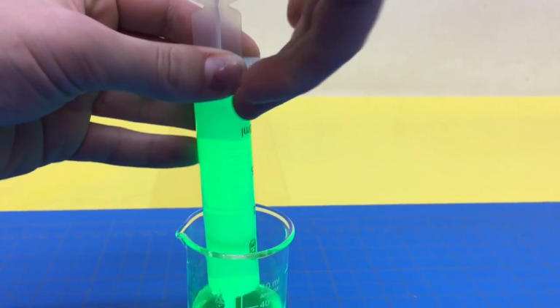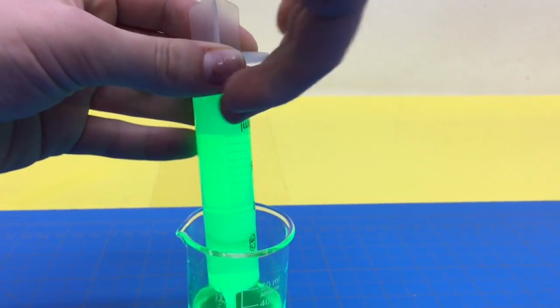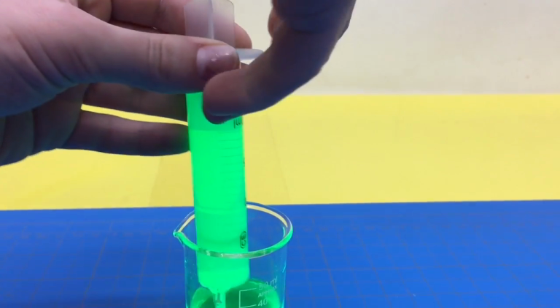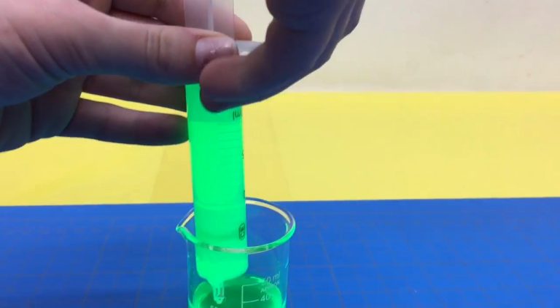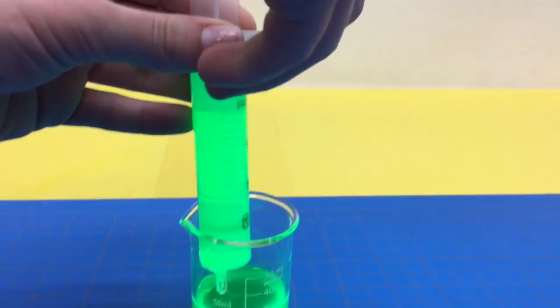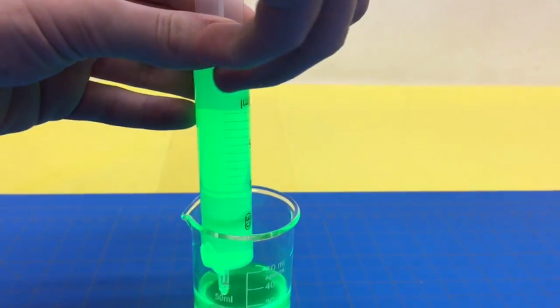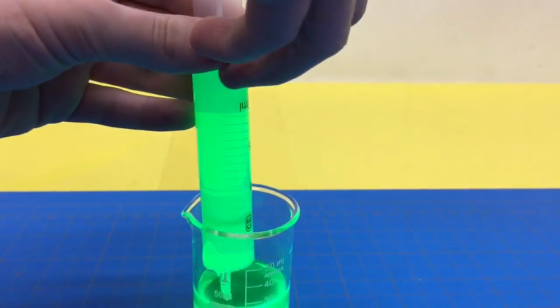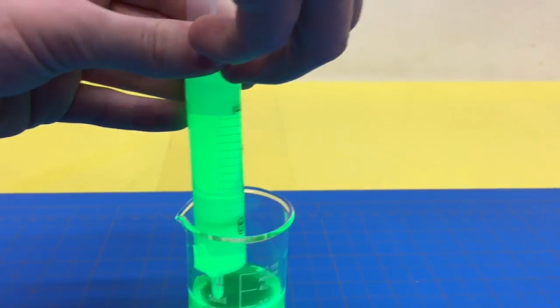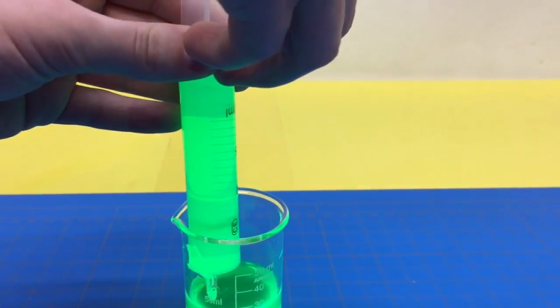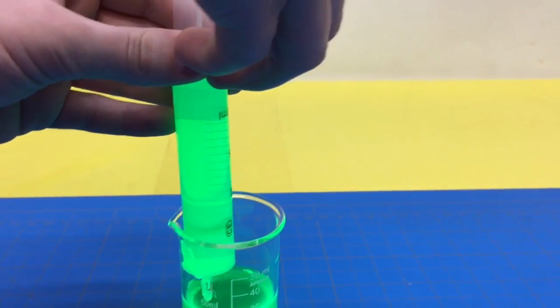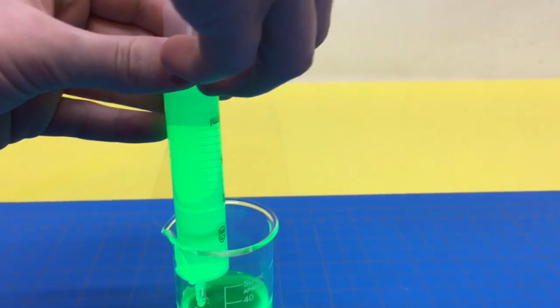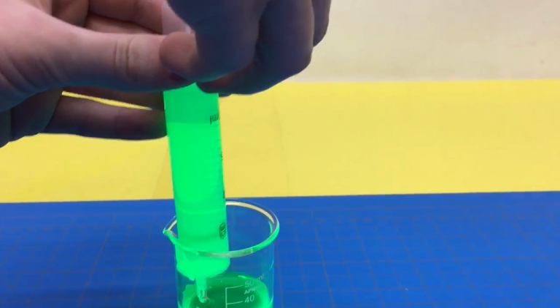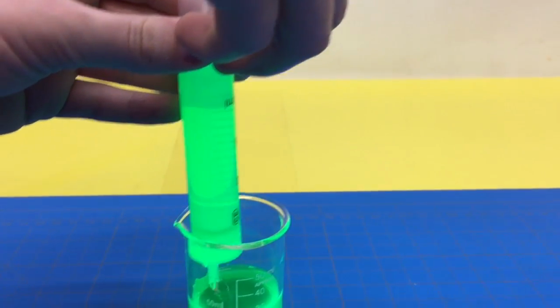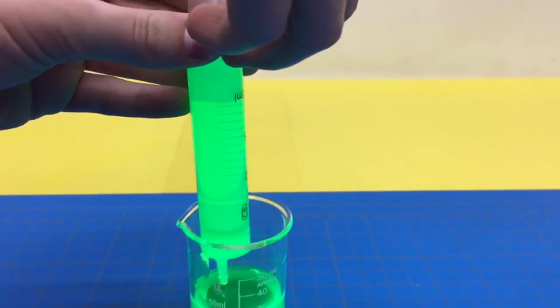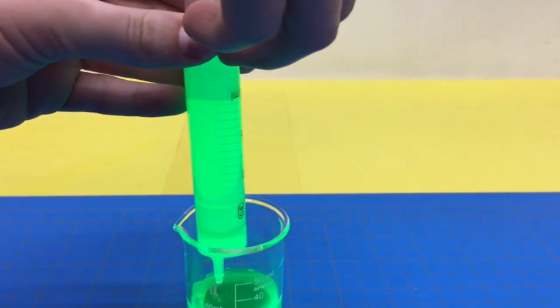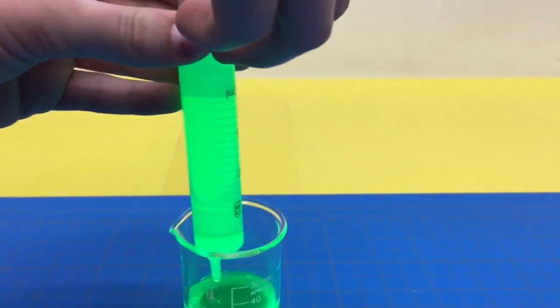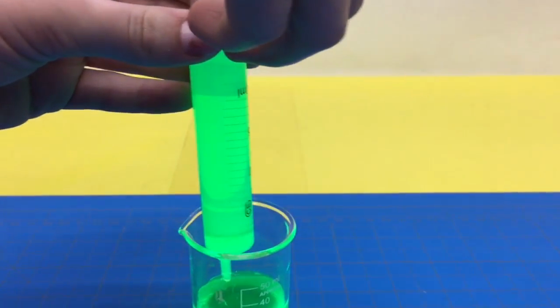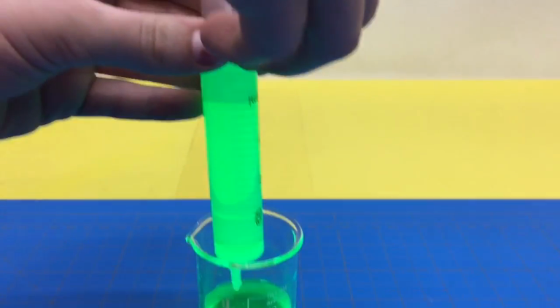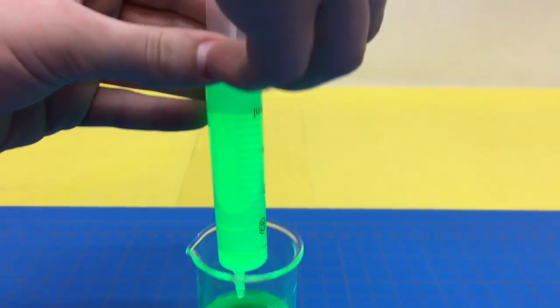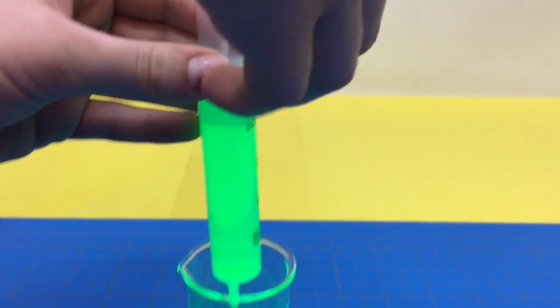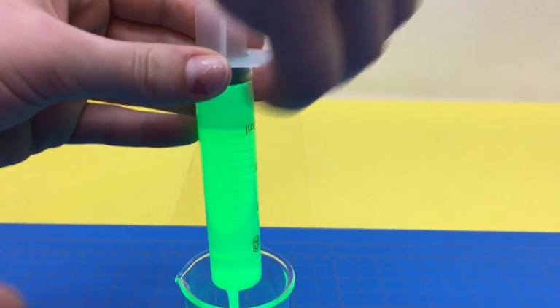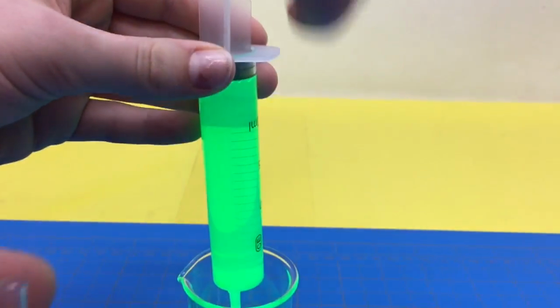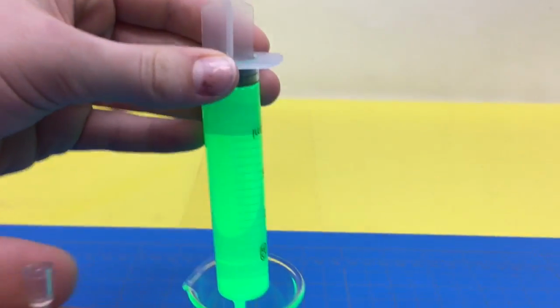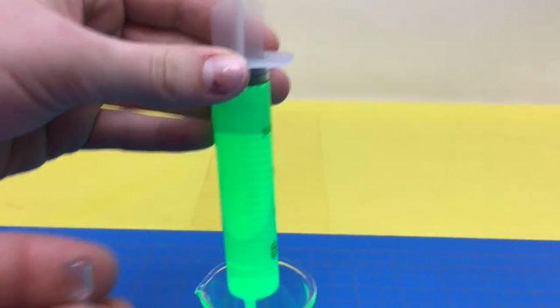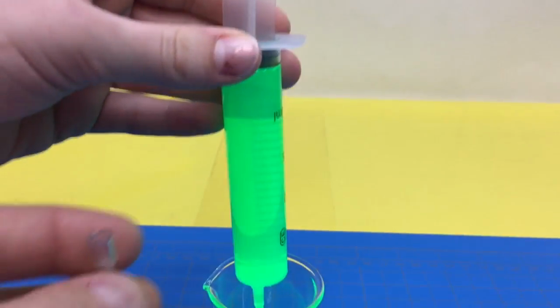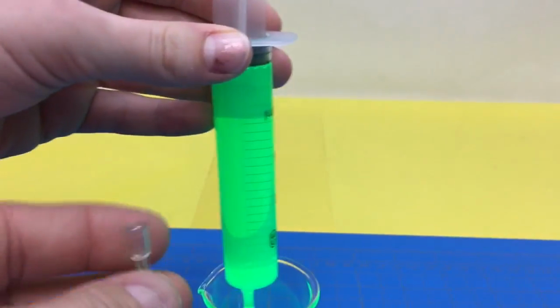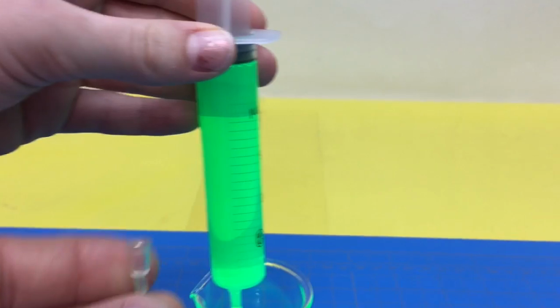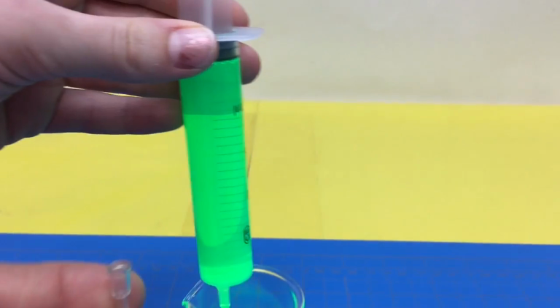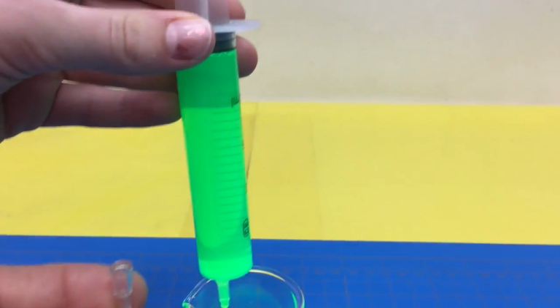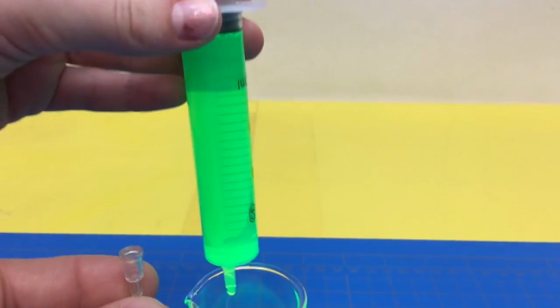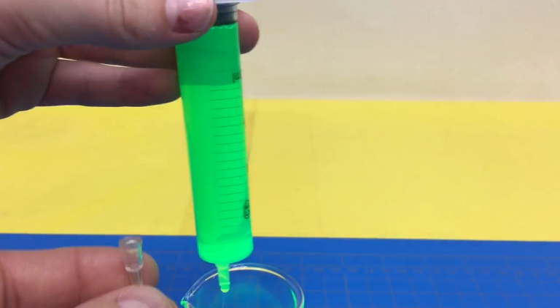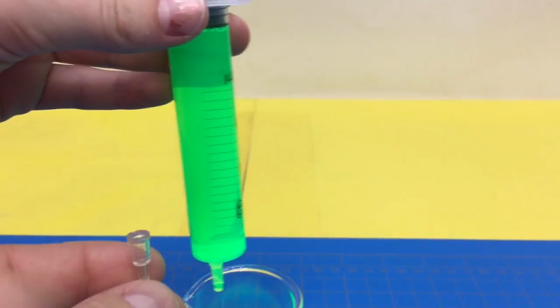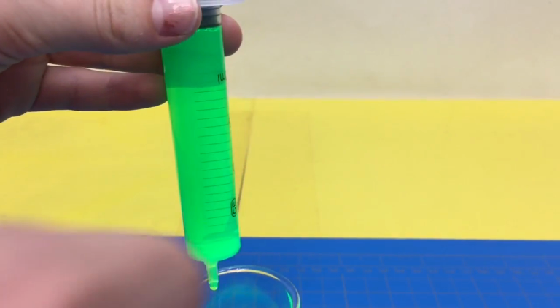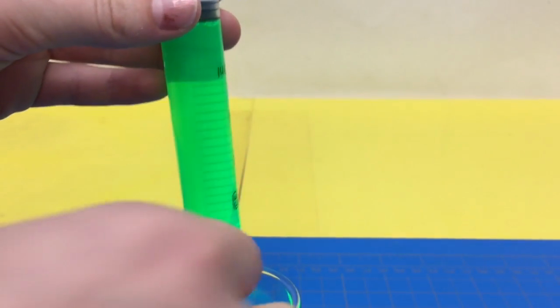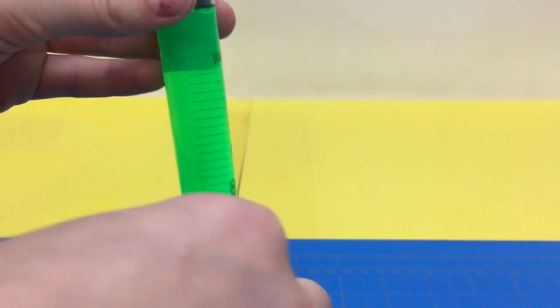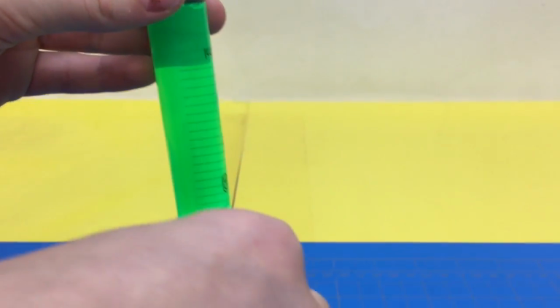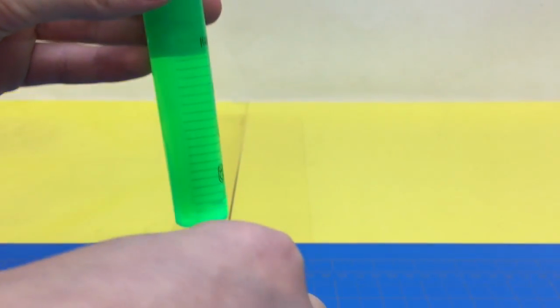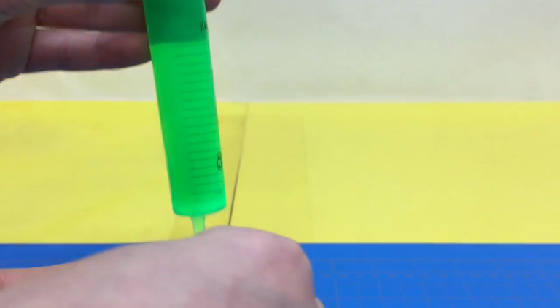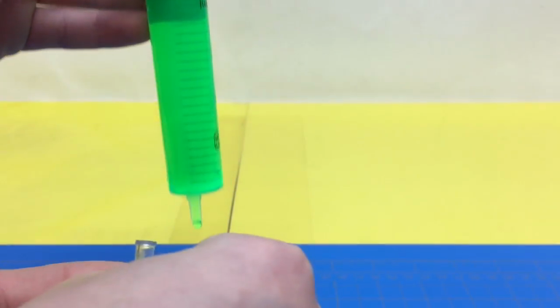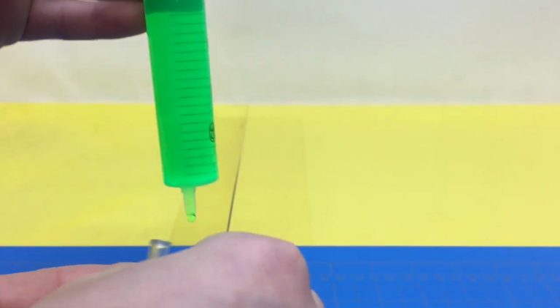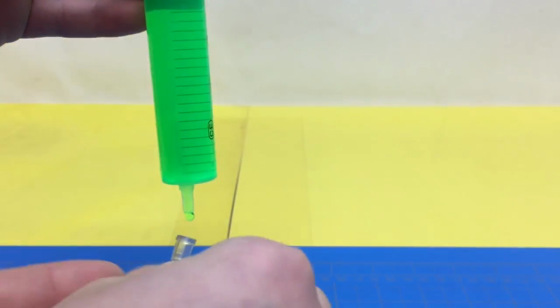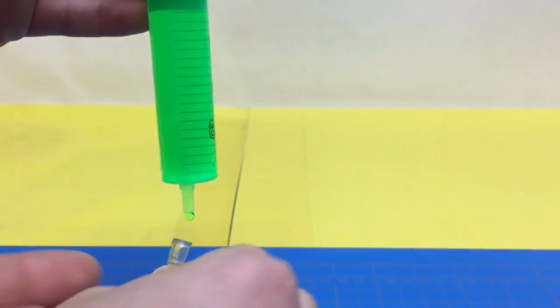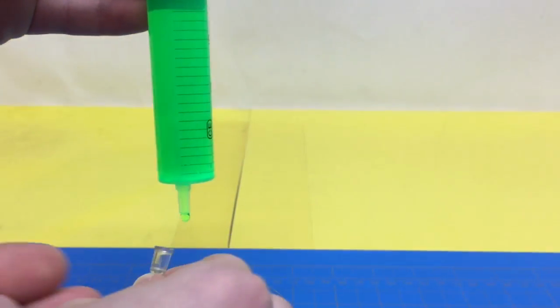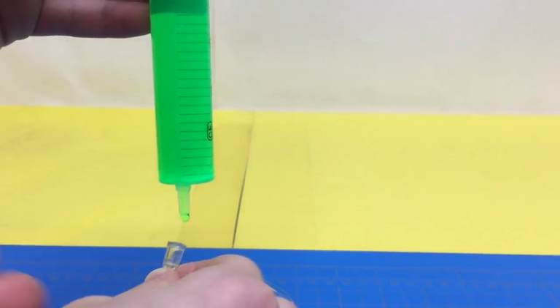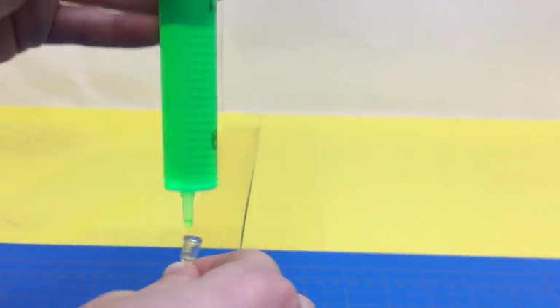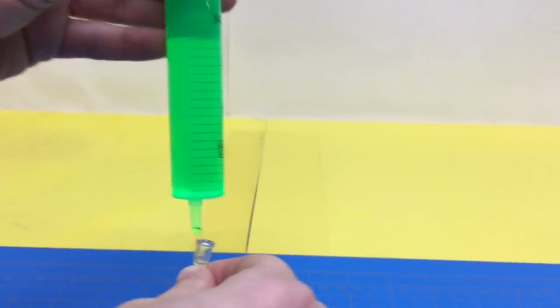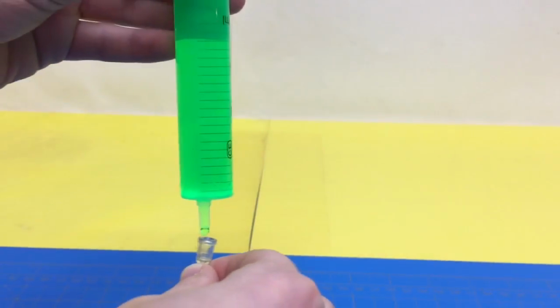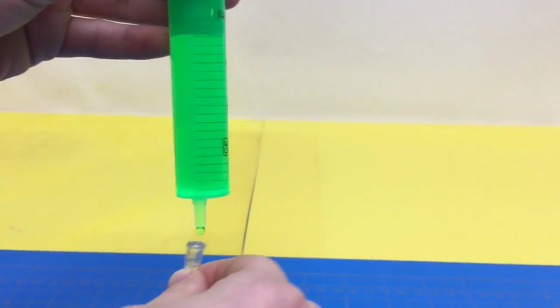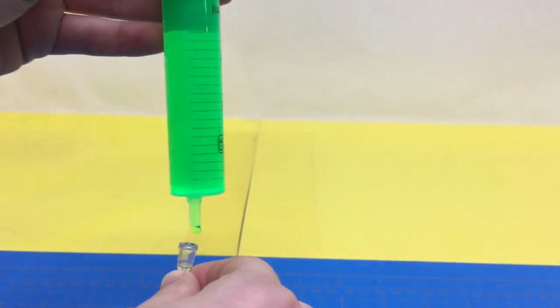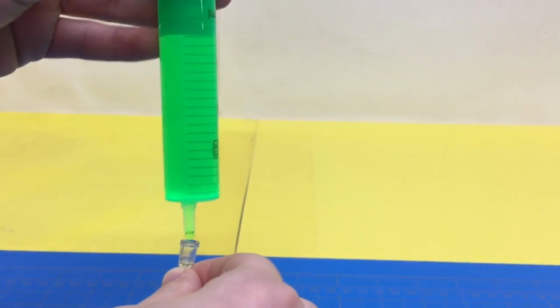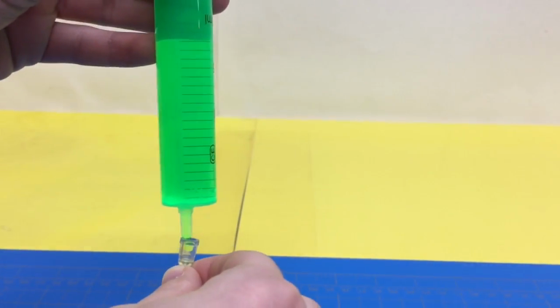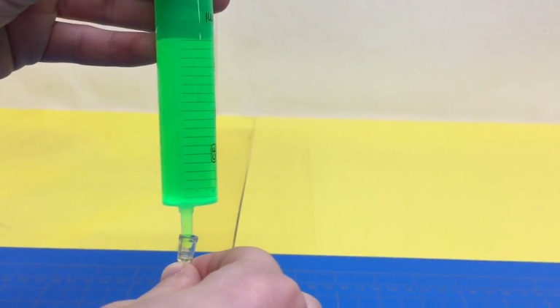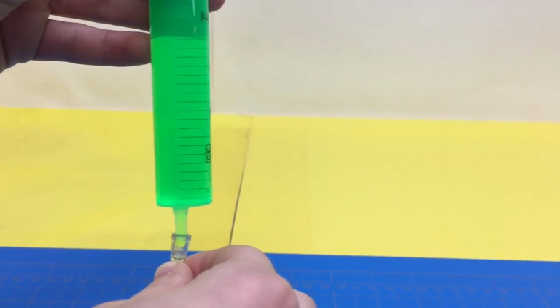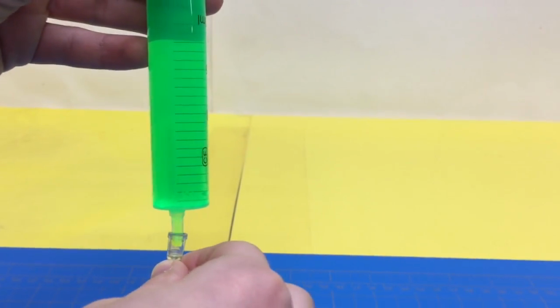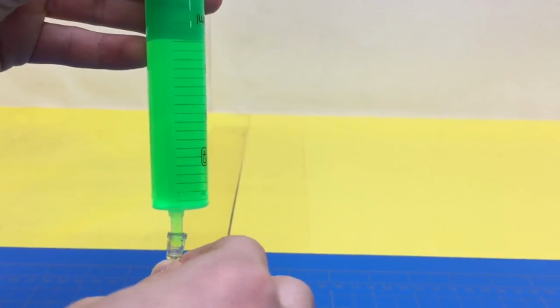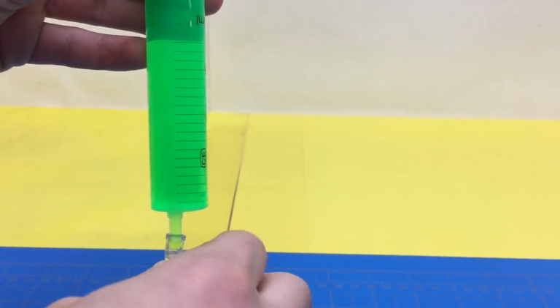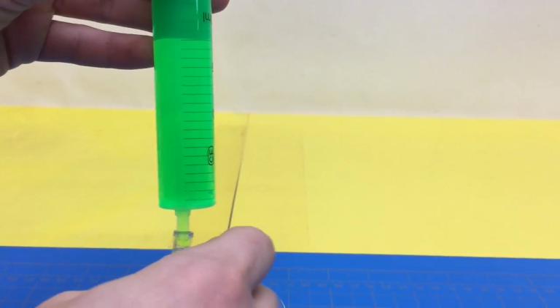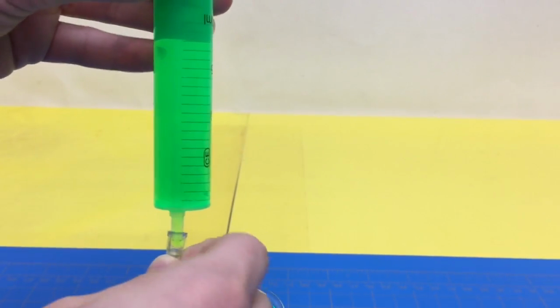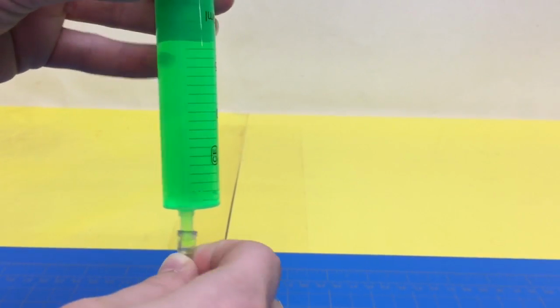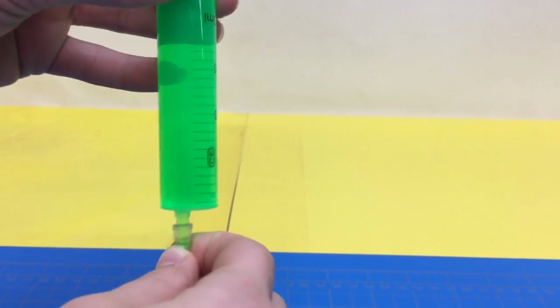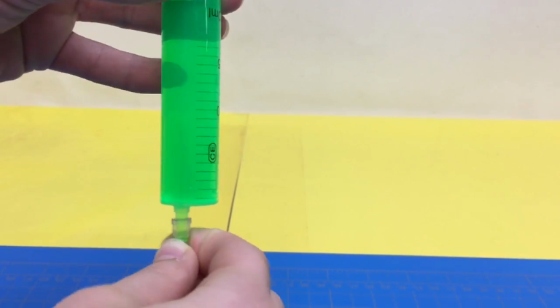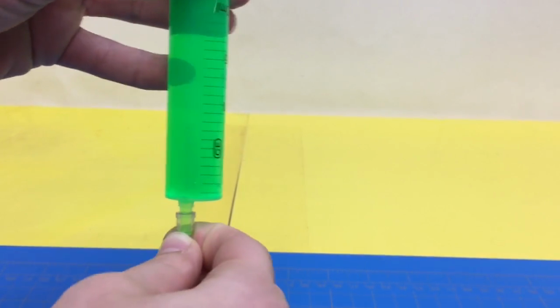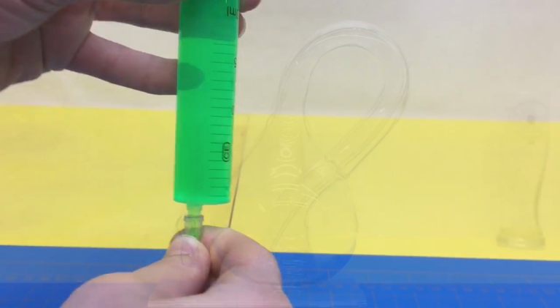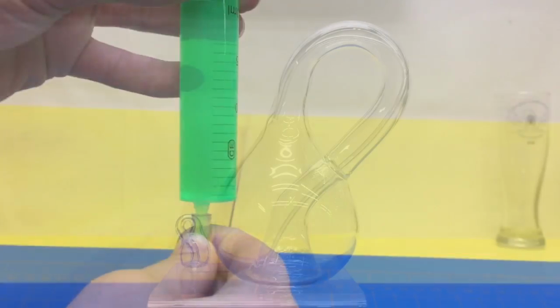That's plenty good. Set that down — stop. If you get too high it'll pop out. Don't squeeze it yet. What you're going to do is stick that on the end — stick it on there real hard.